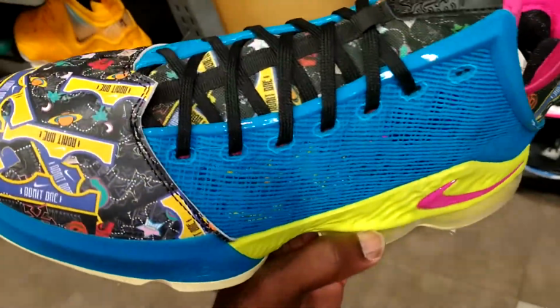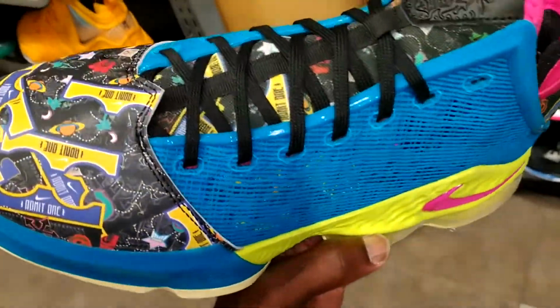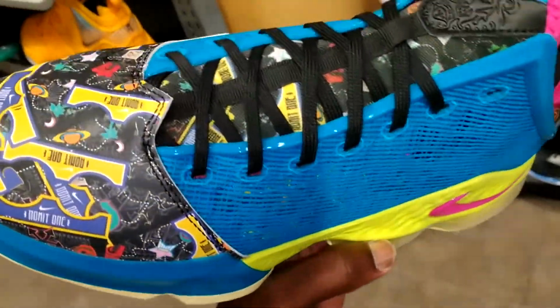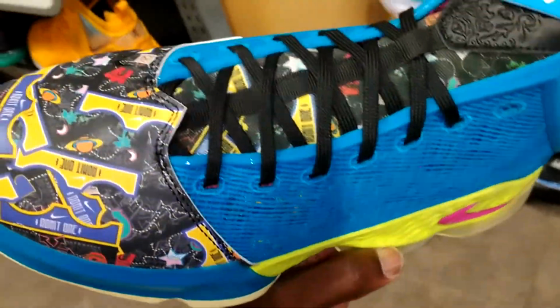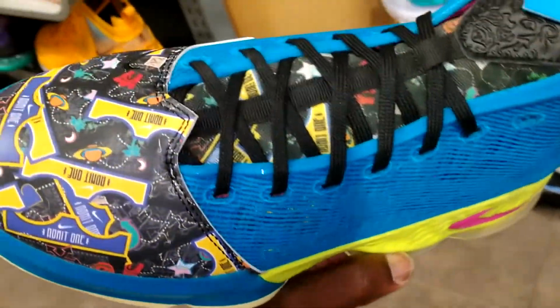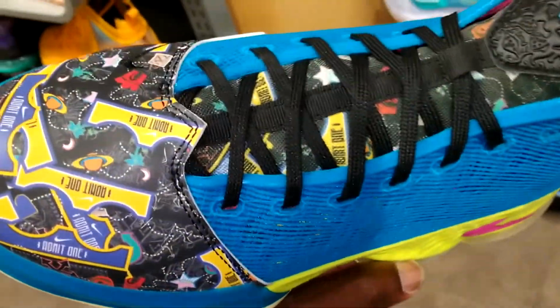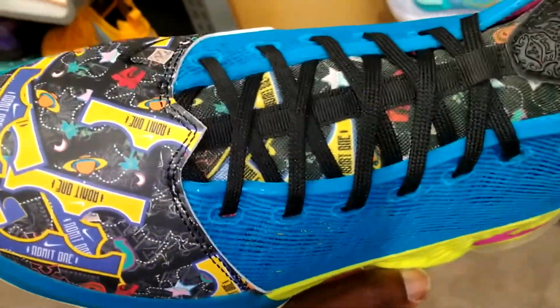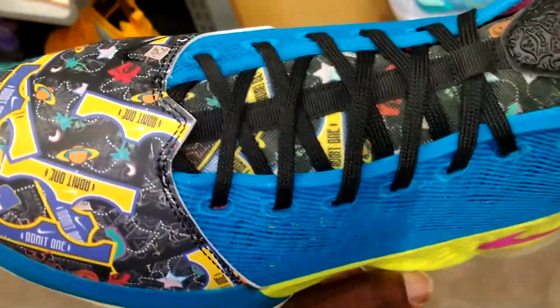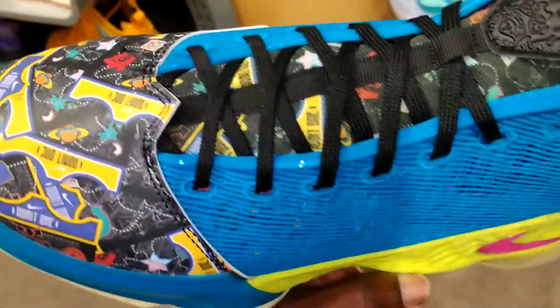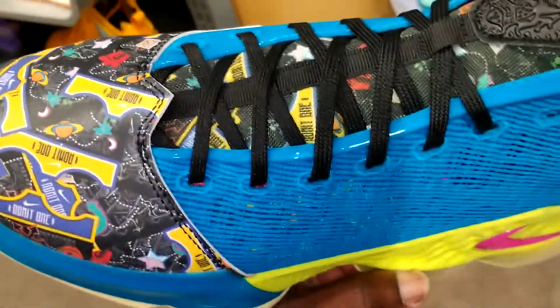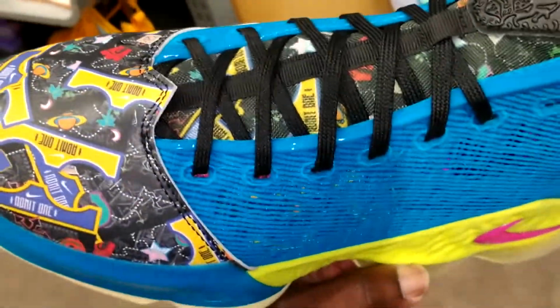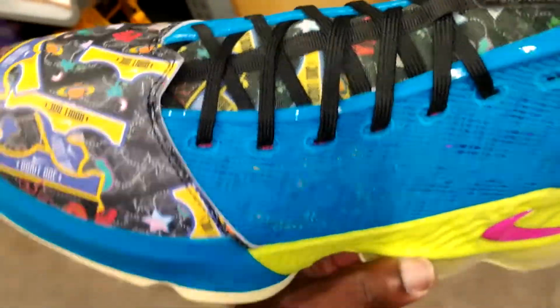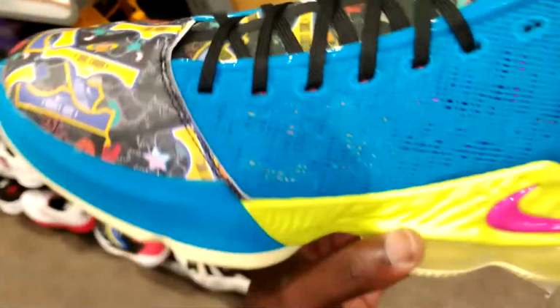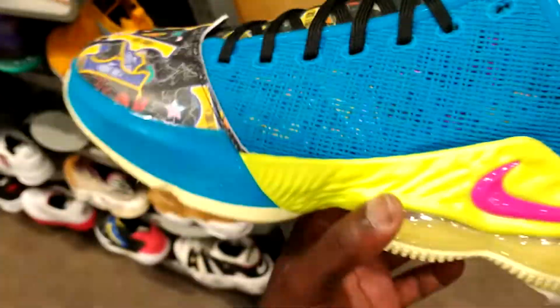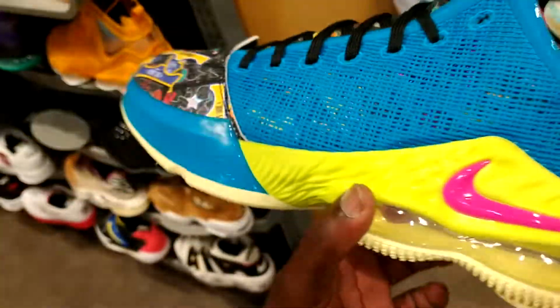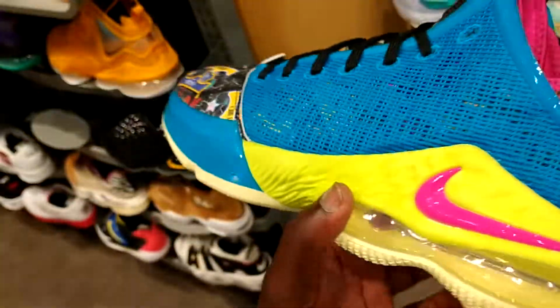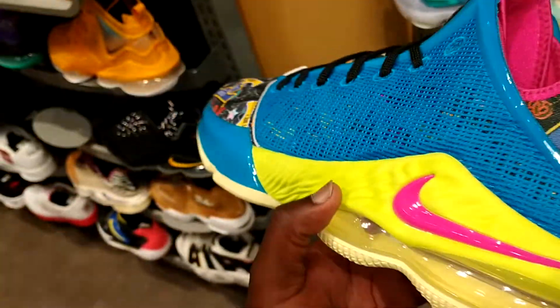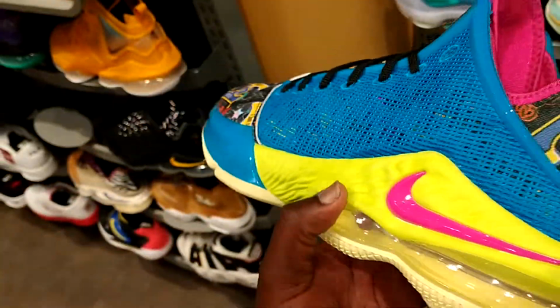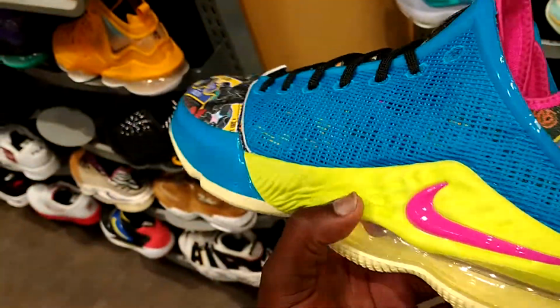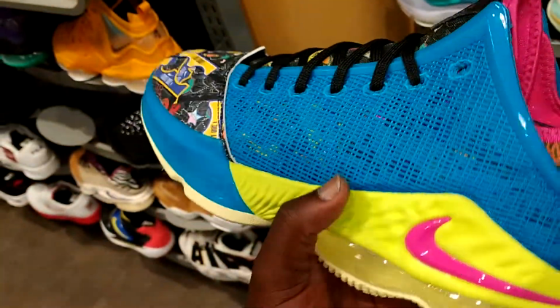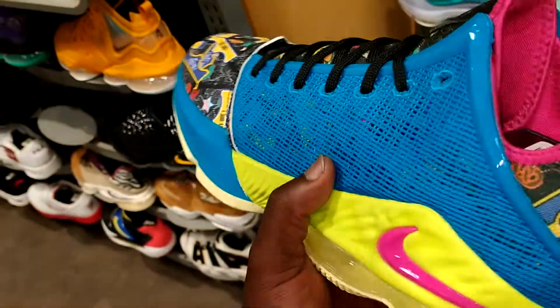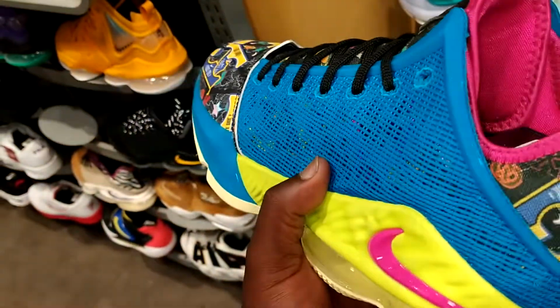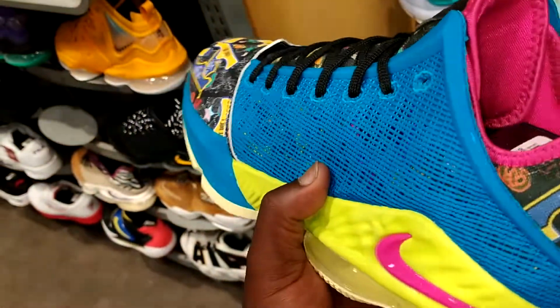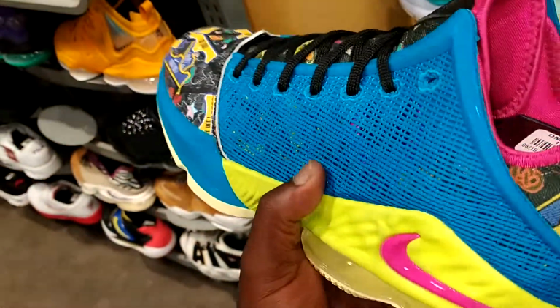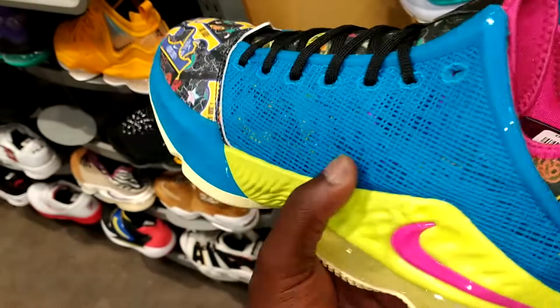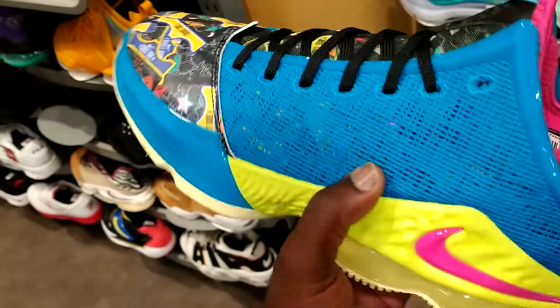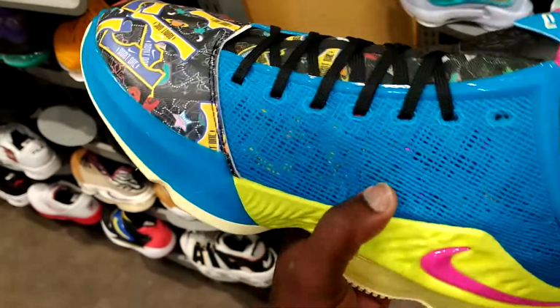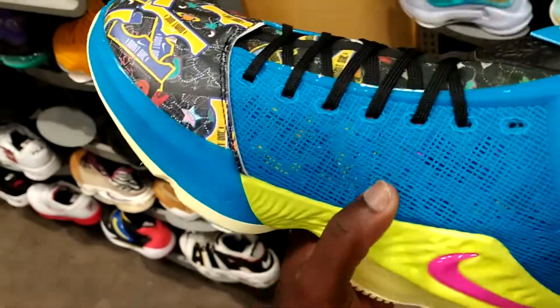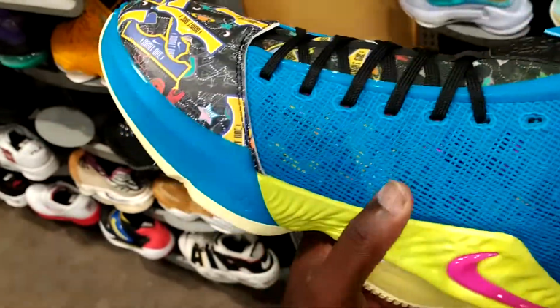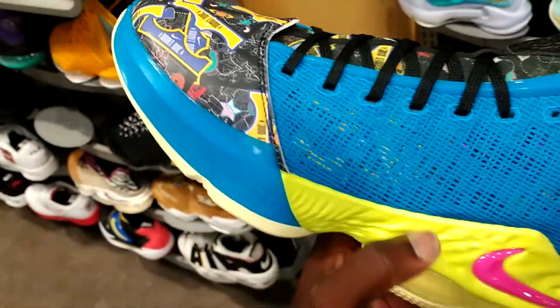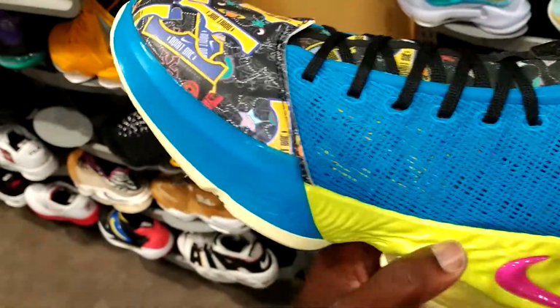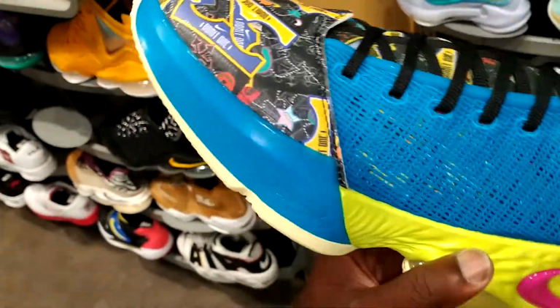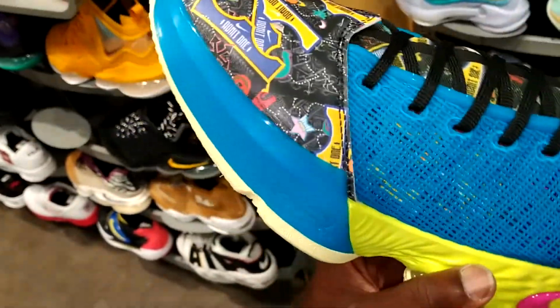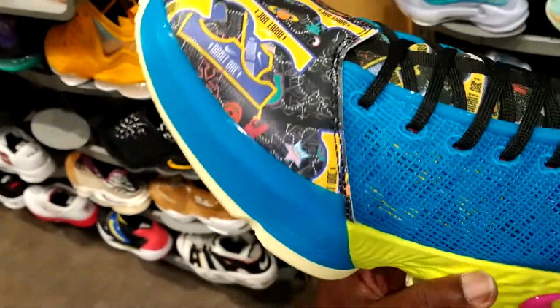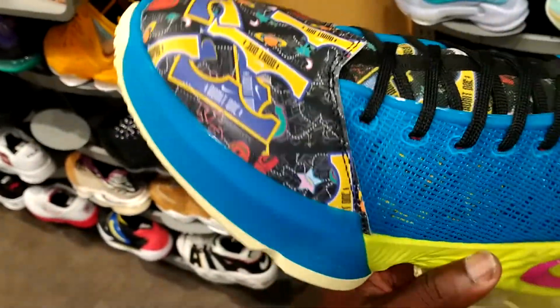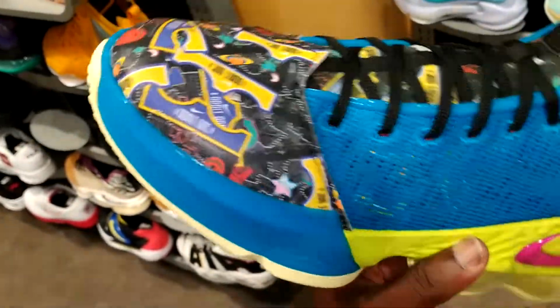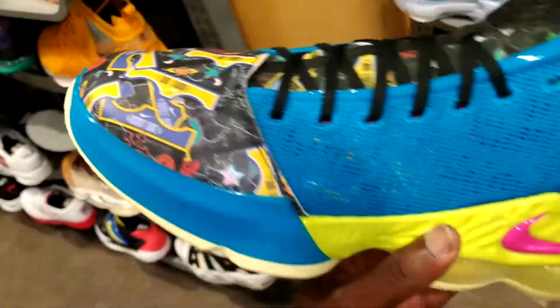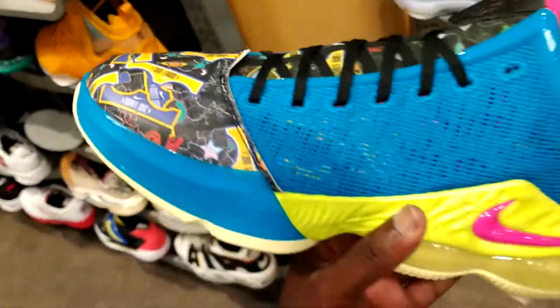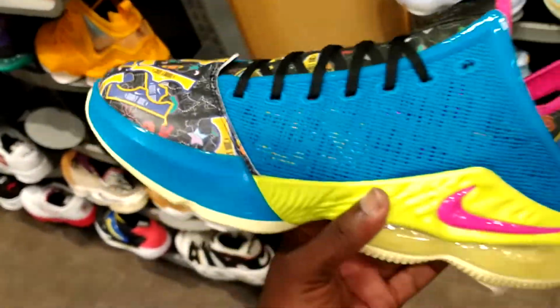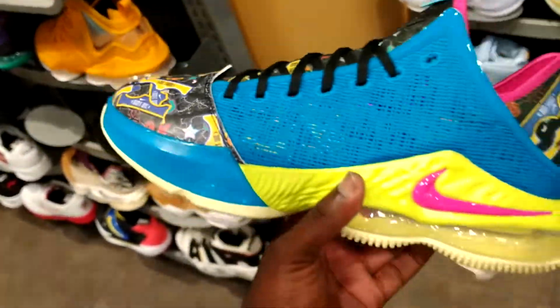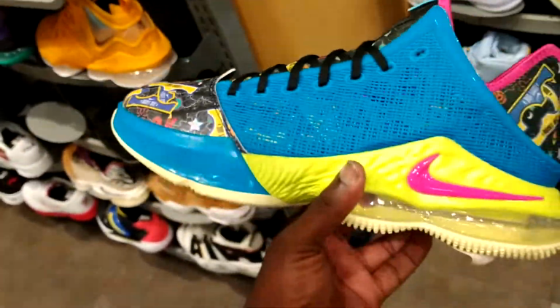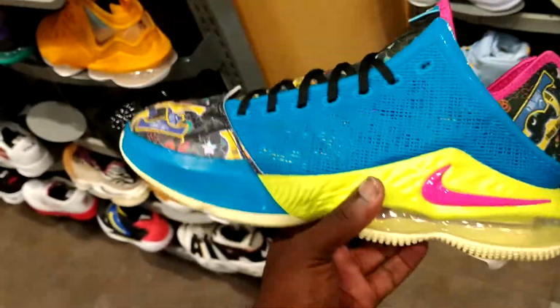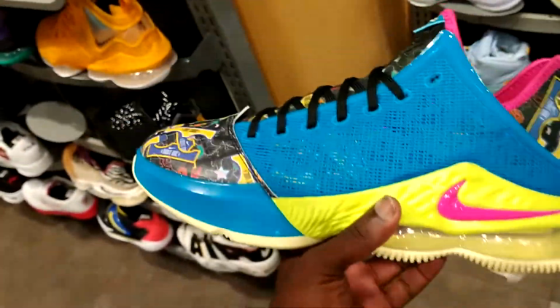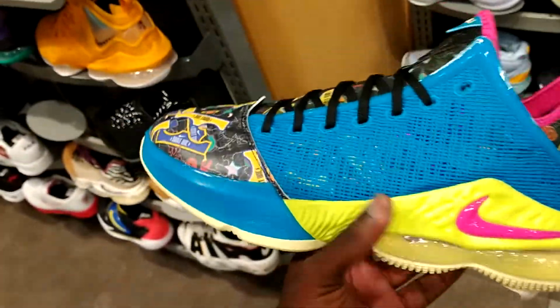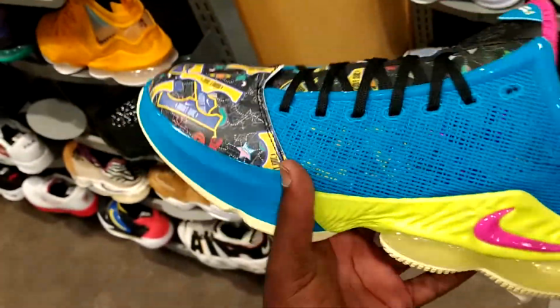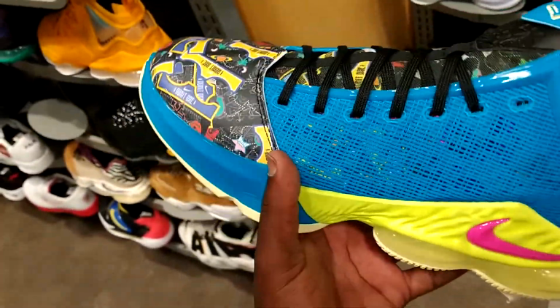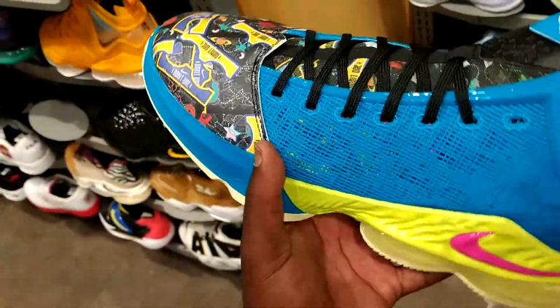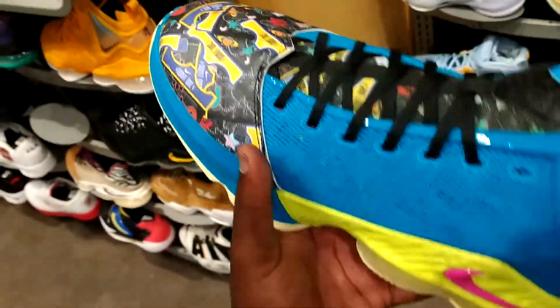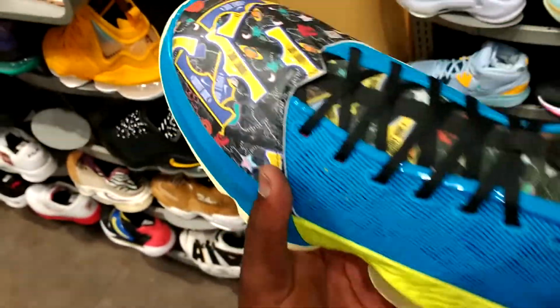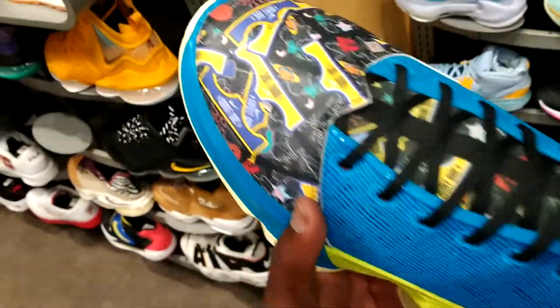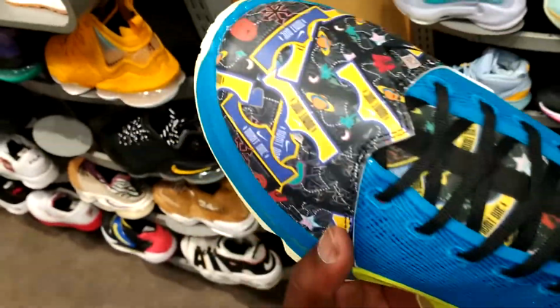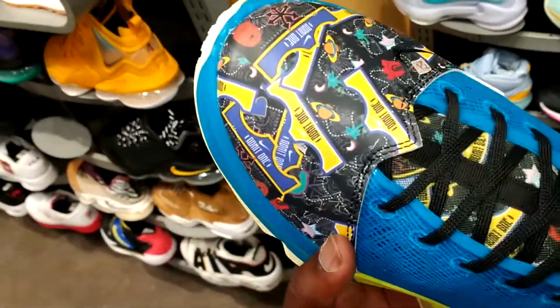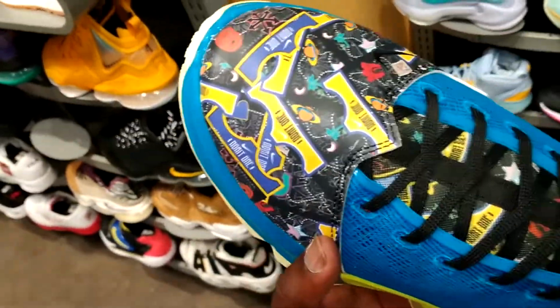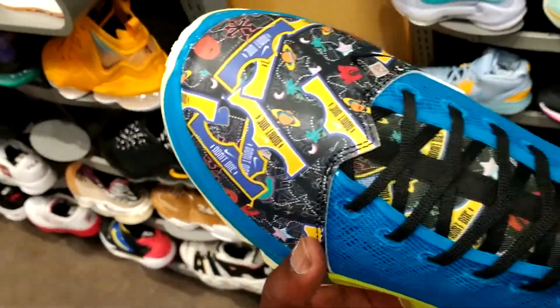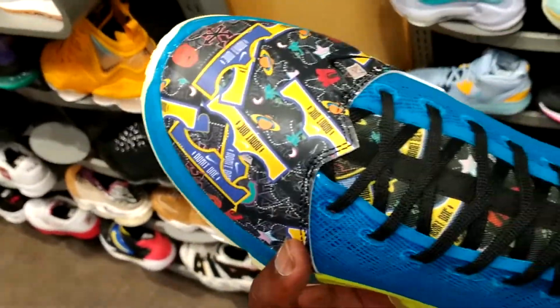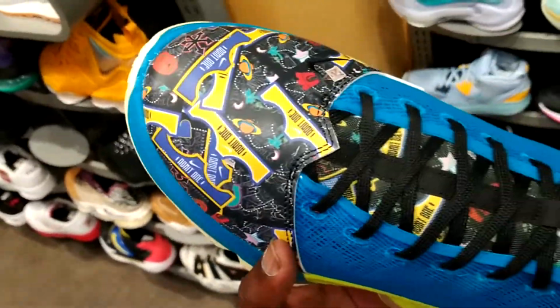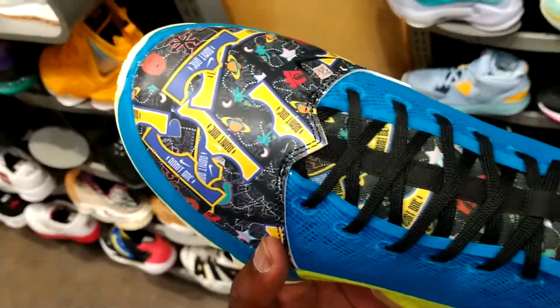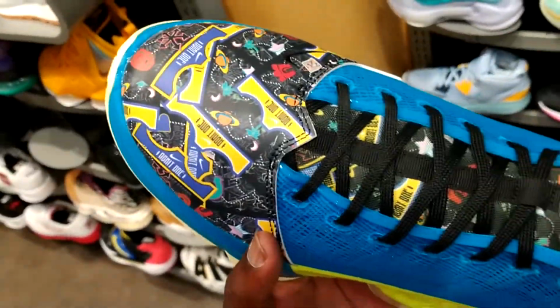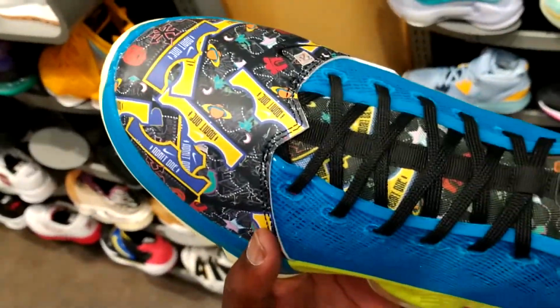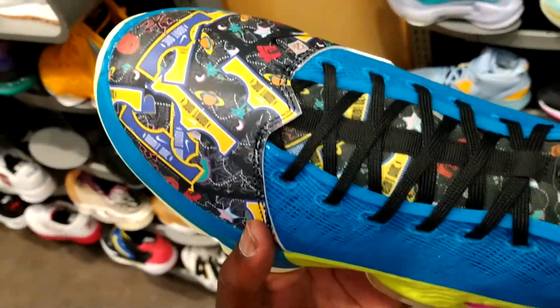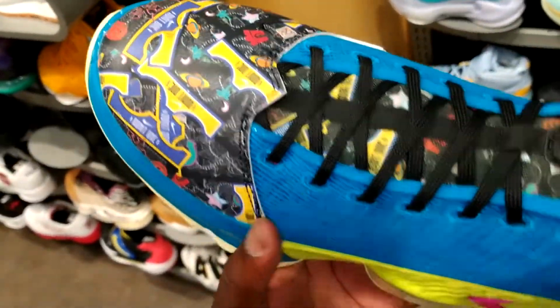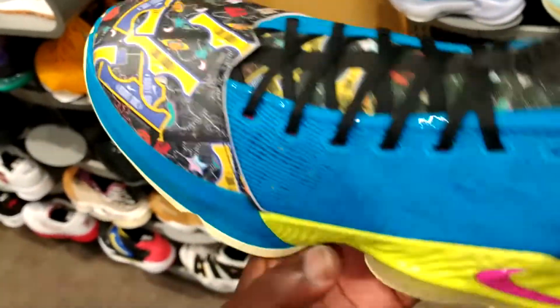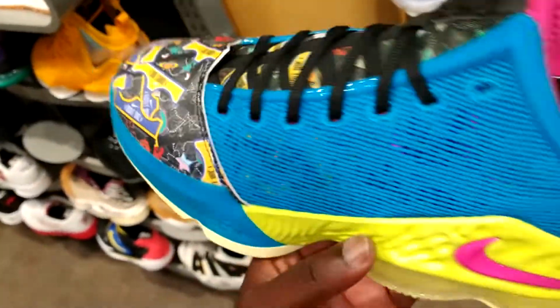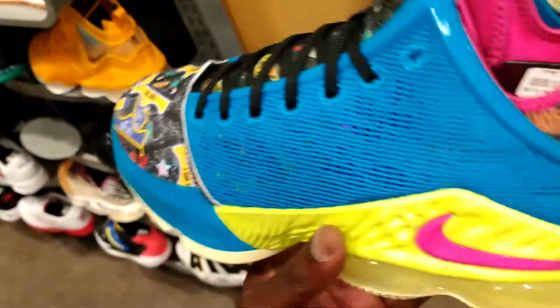But me personally, nah. I like the colors that they use, but they overdid it with the toe box.